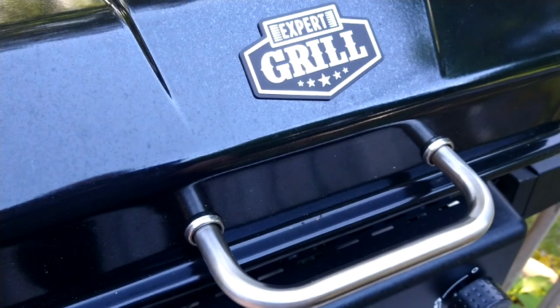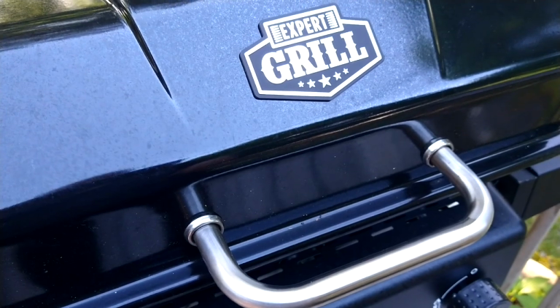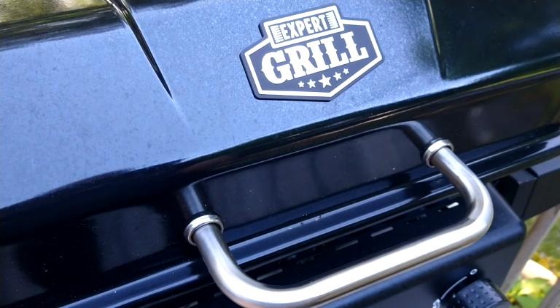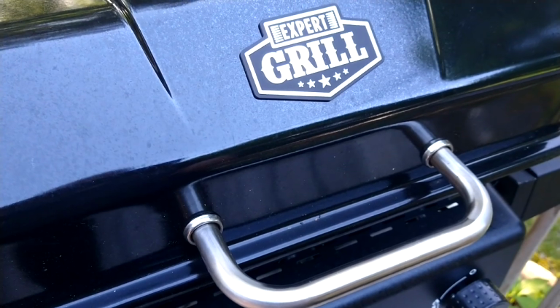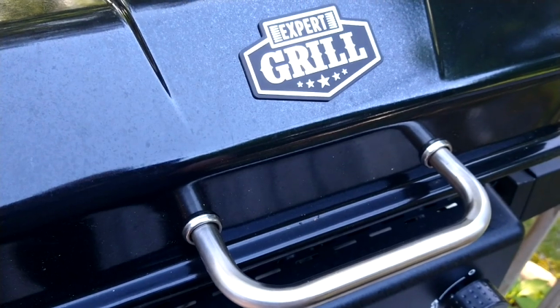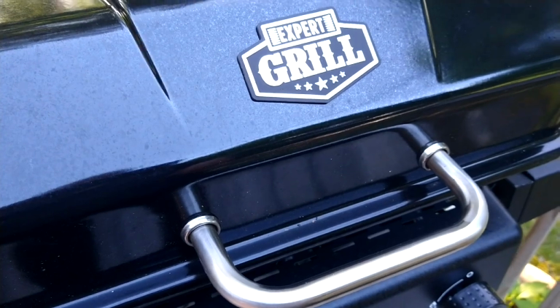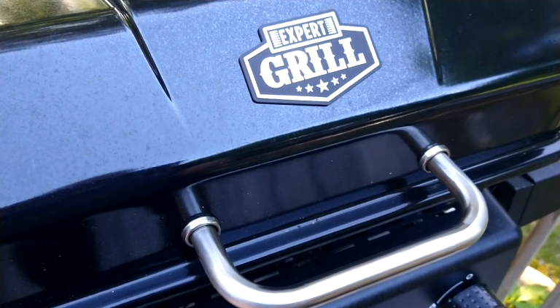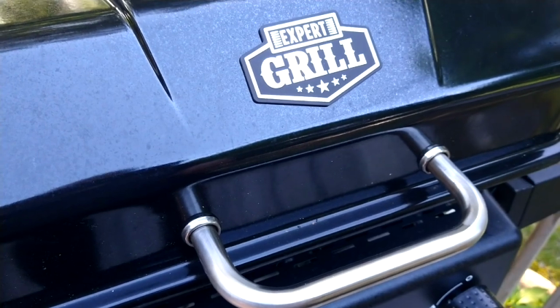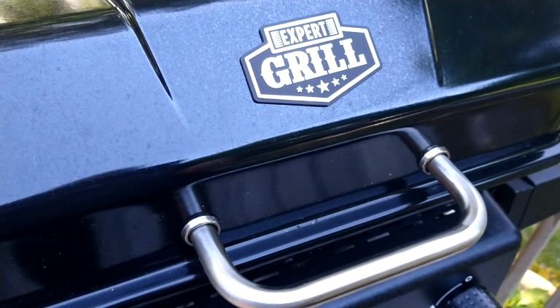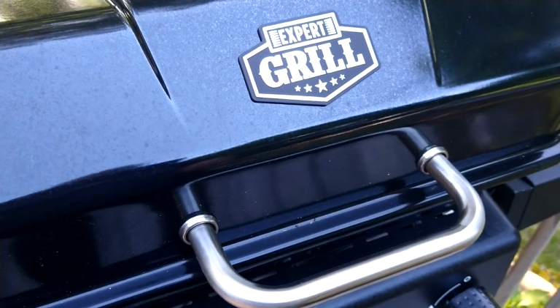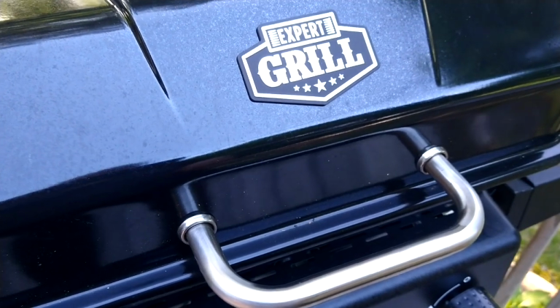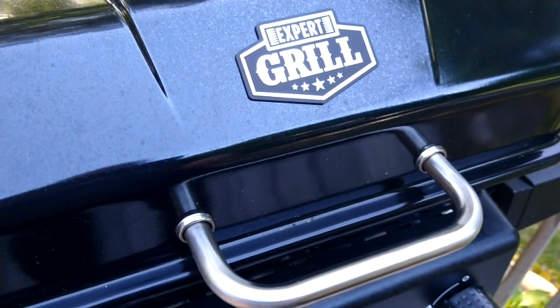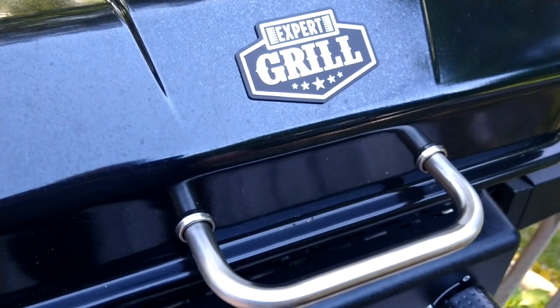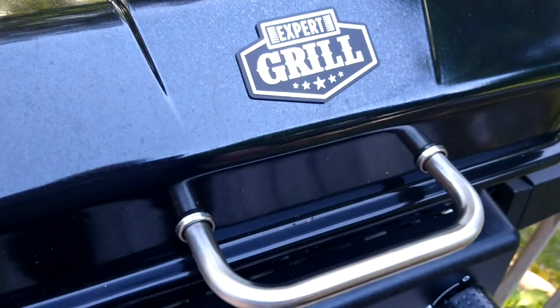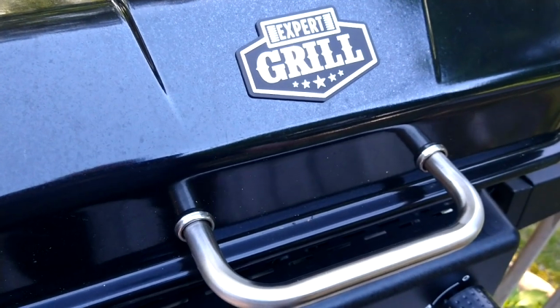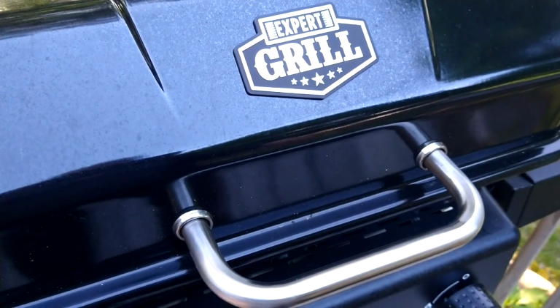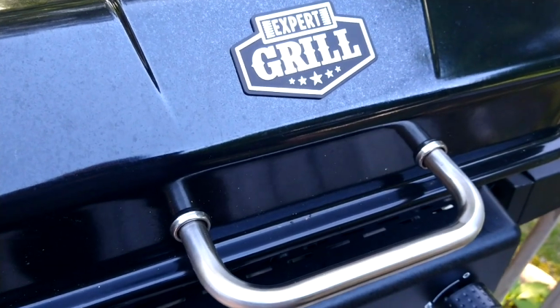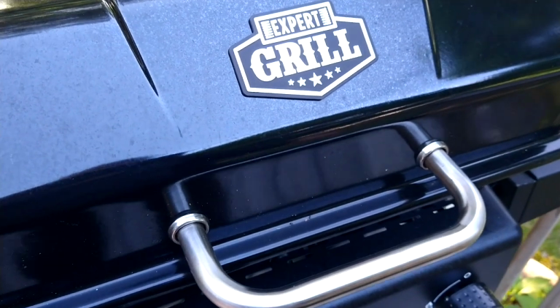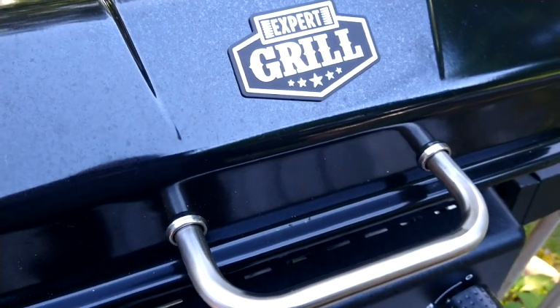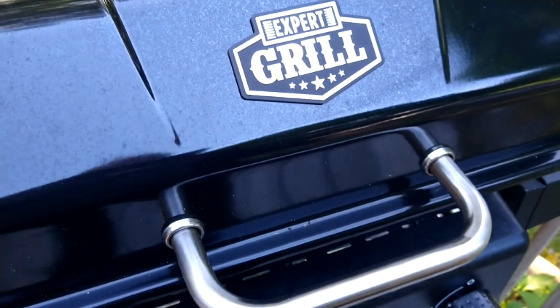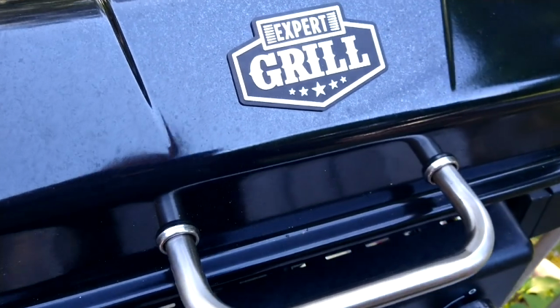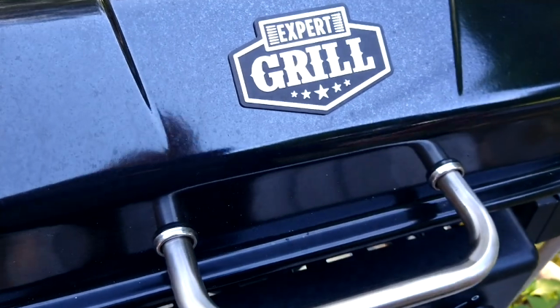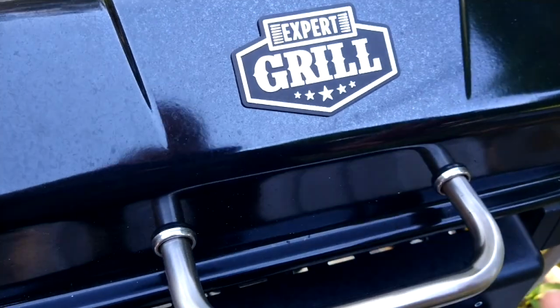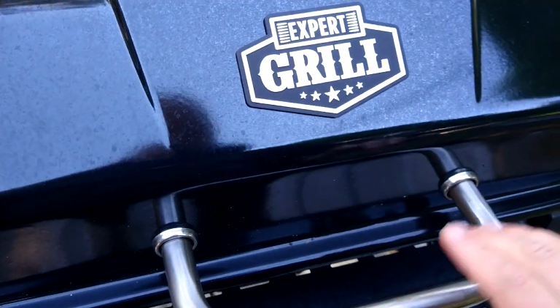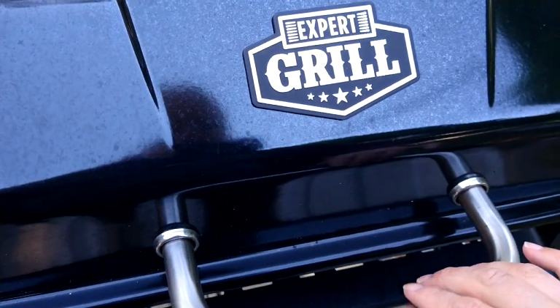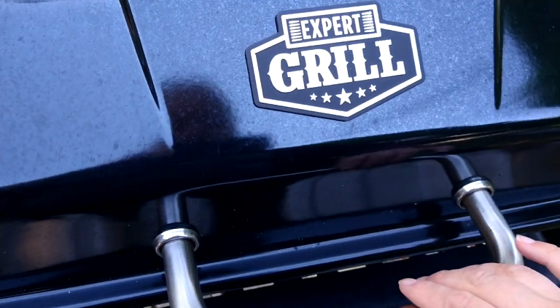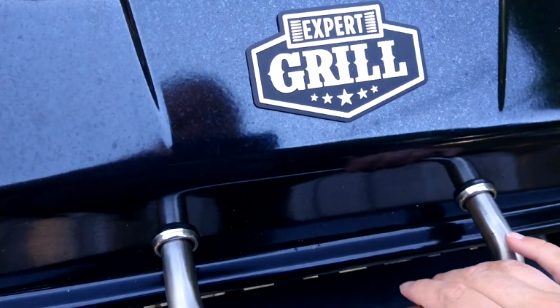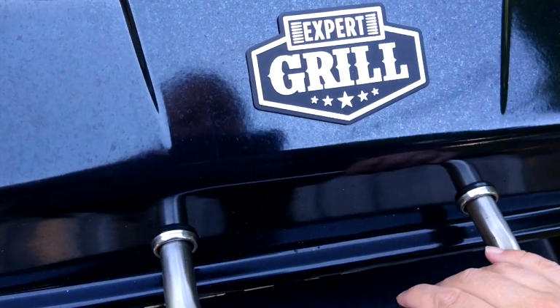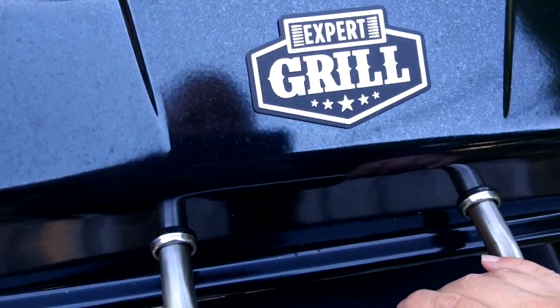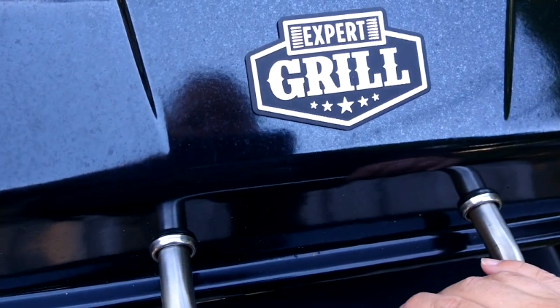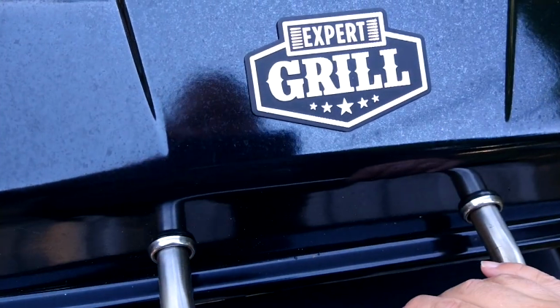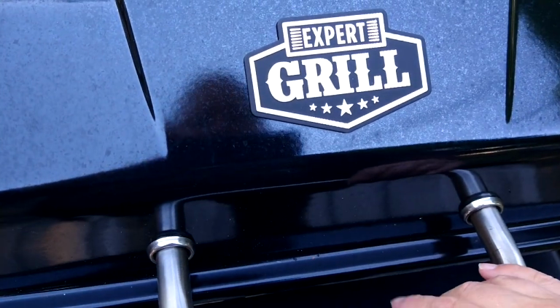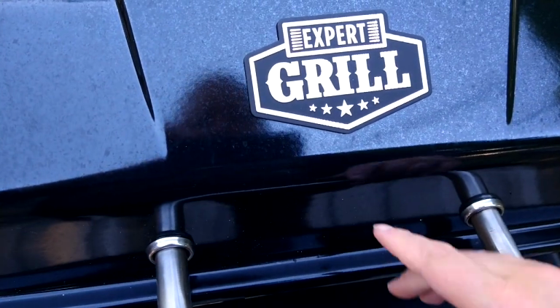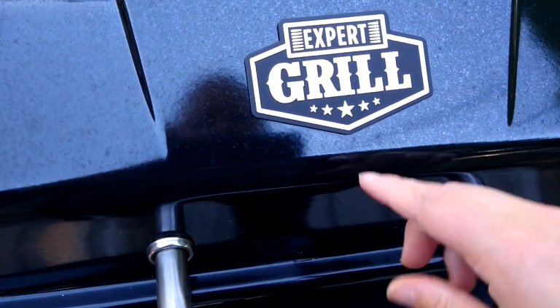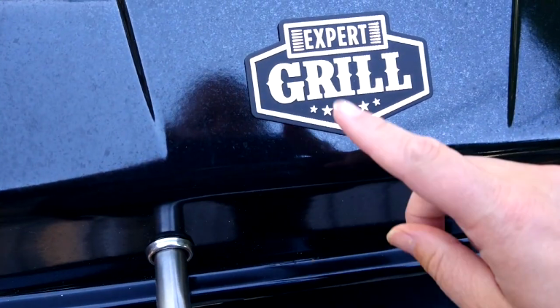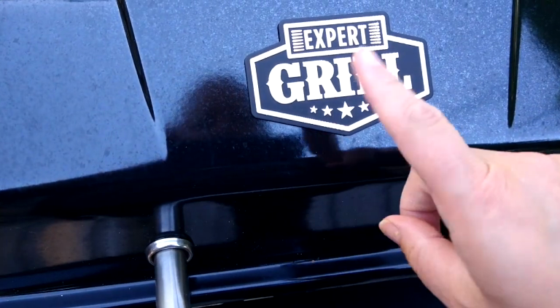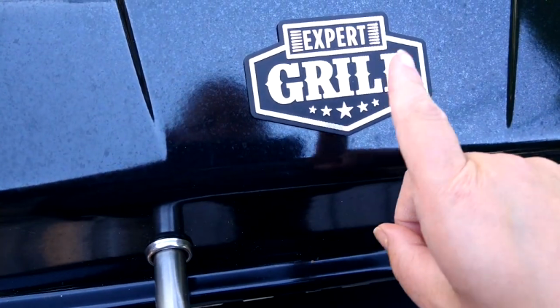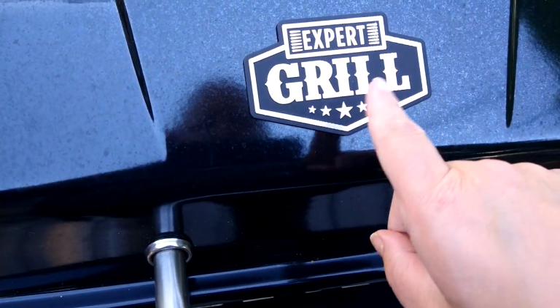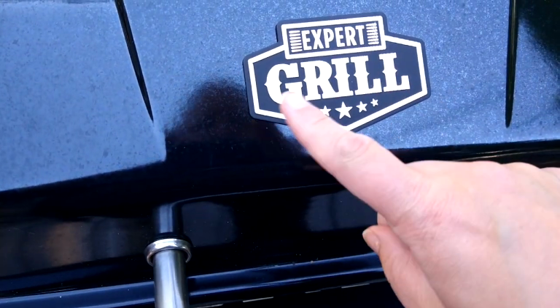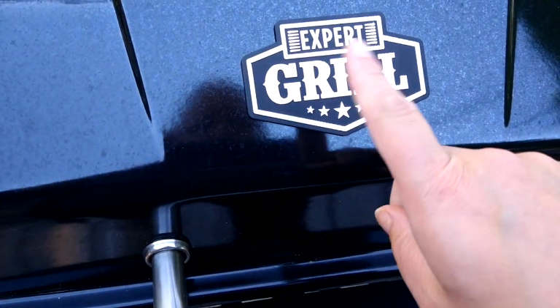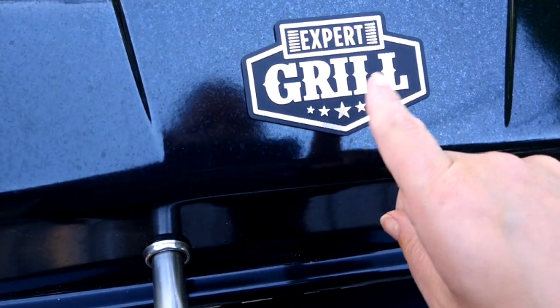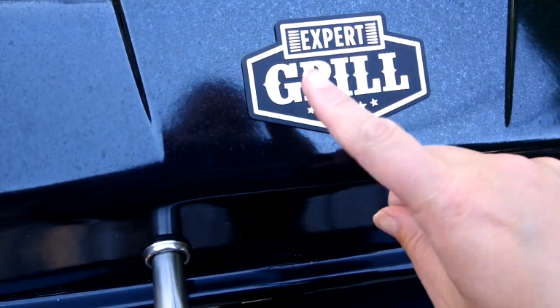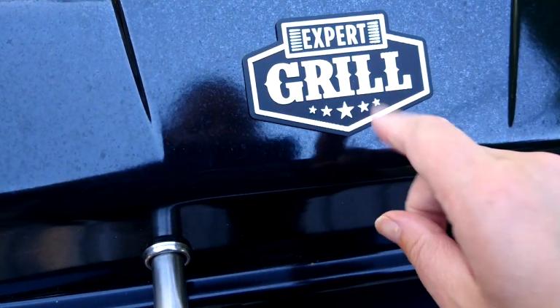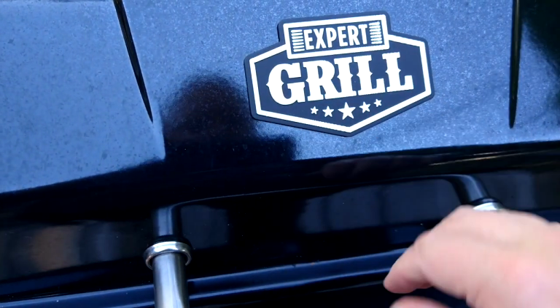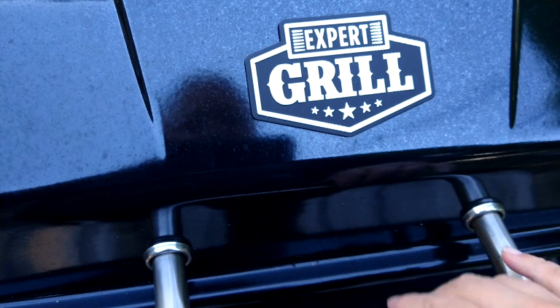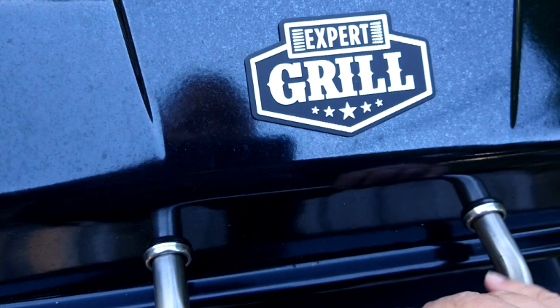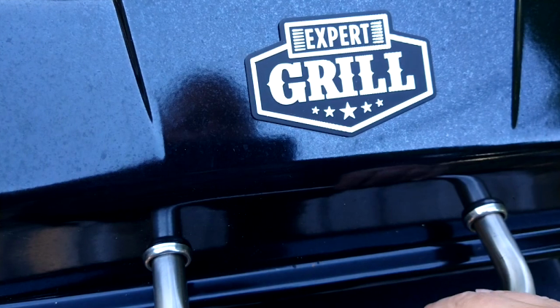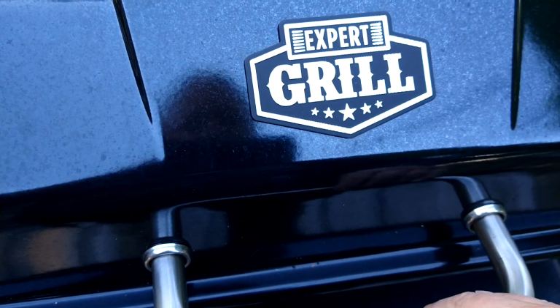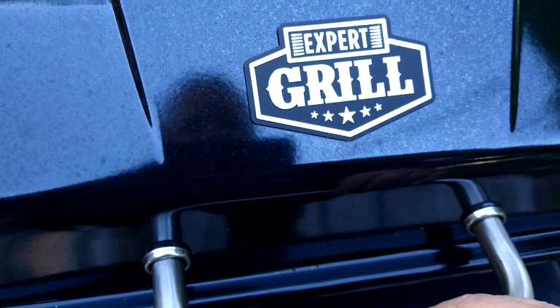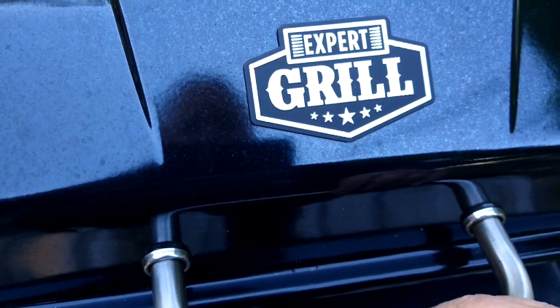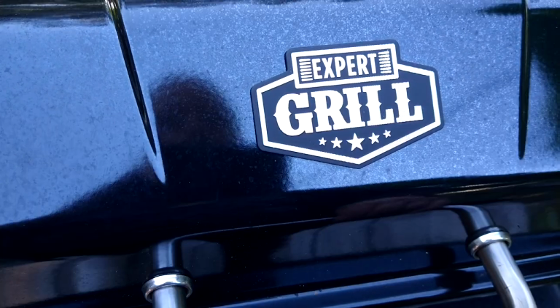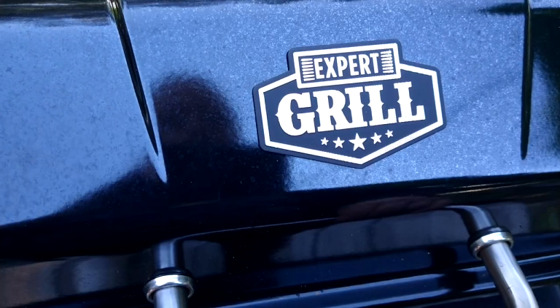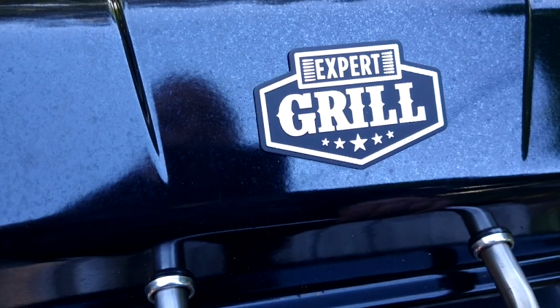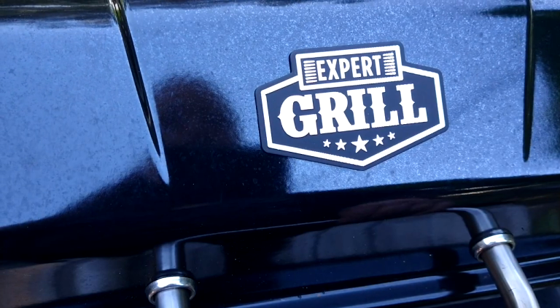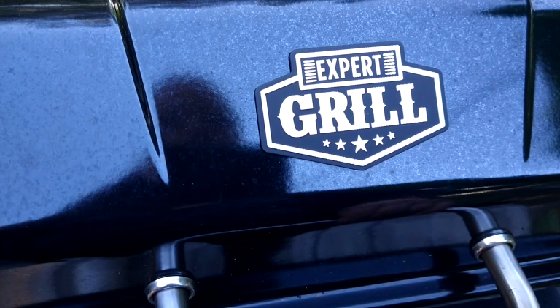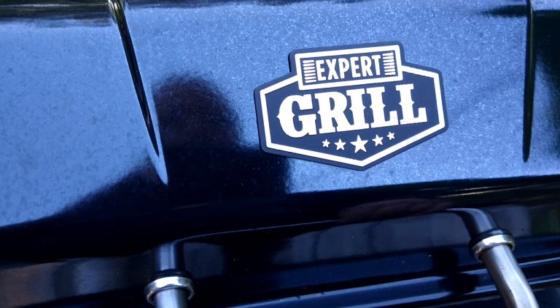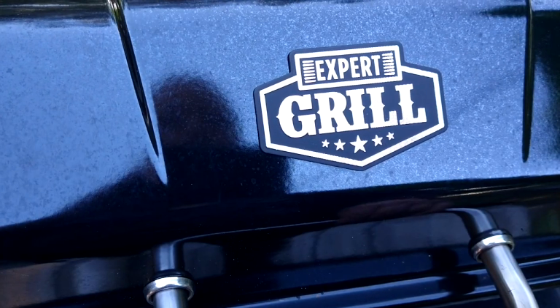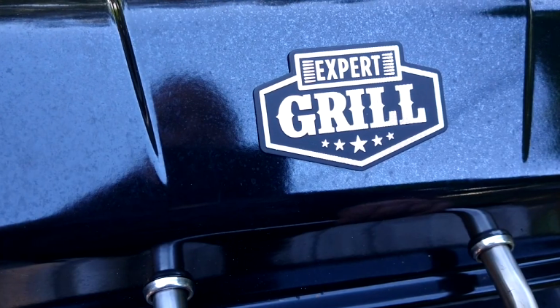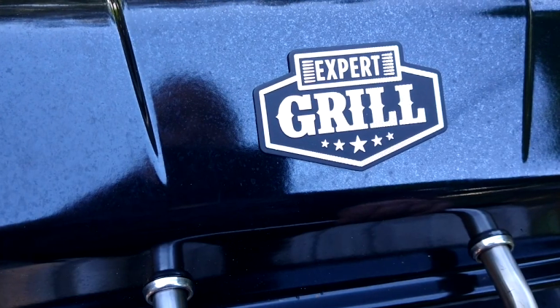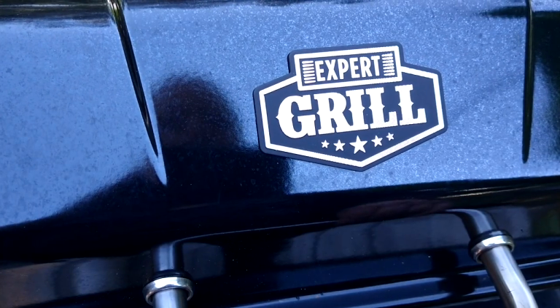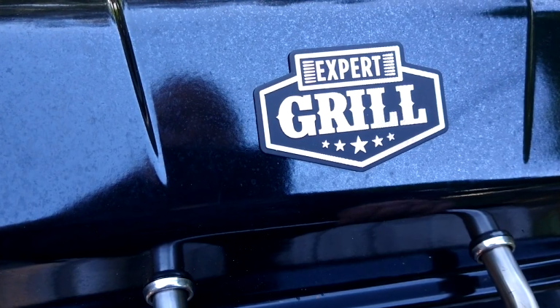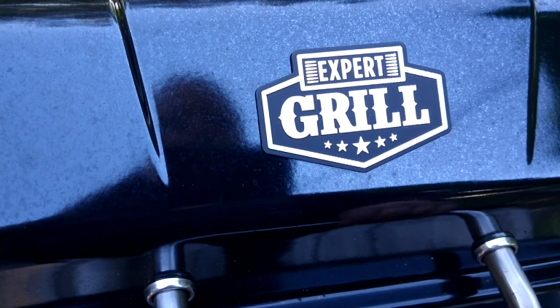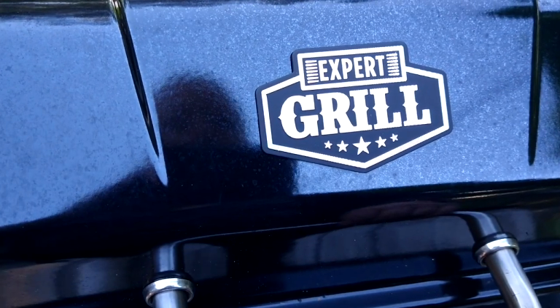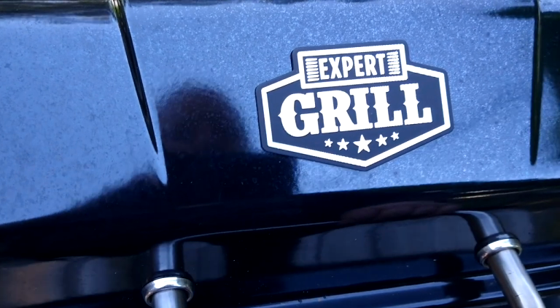Tonight, I am grilling up some food on the grill. Let me show you what I'm making.